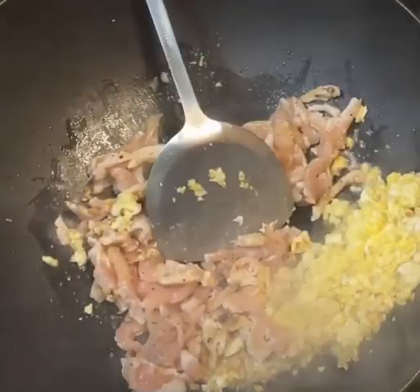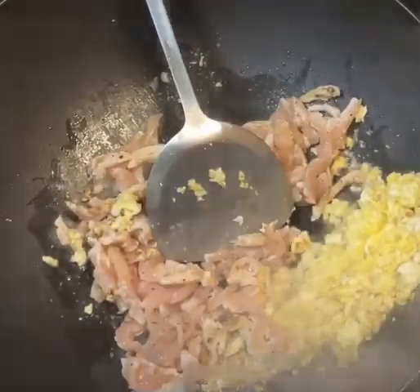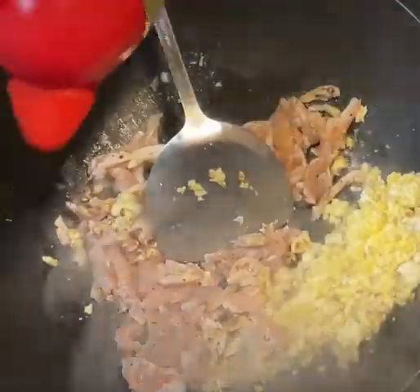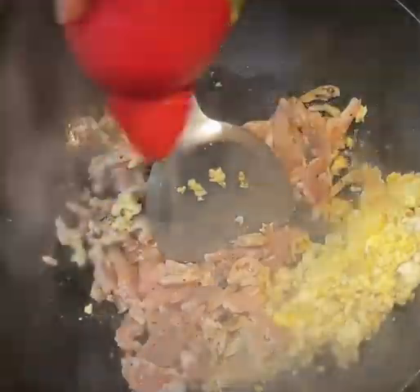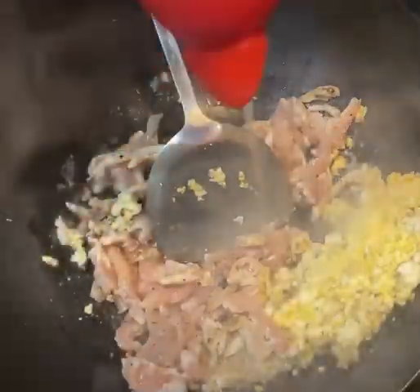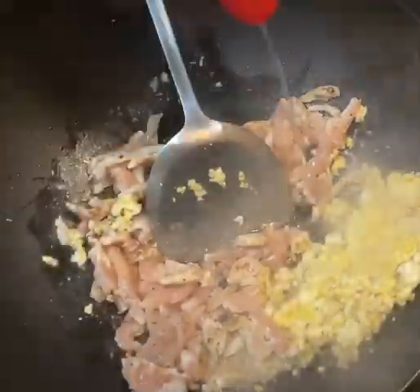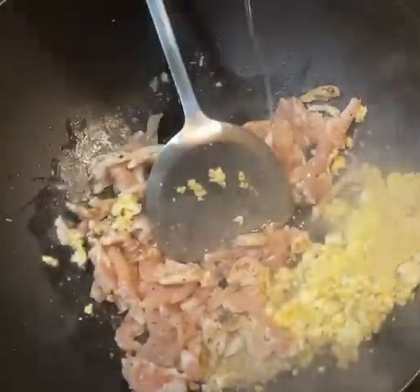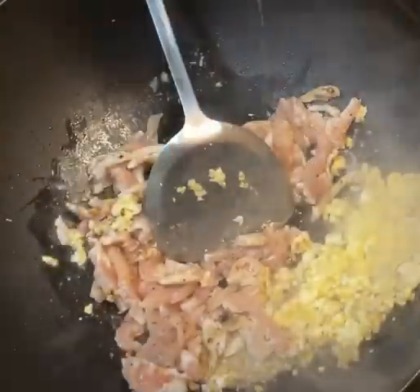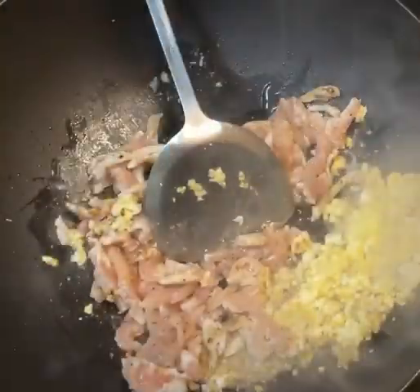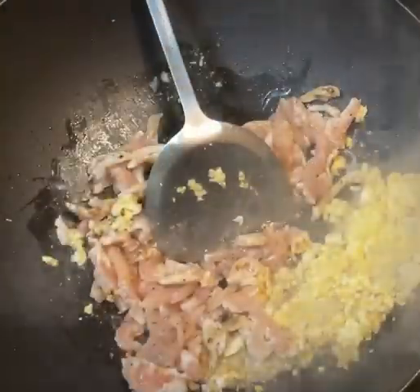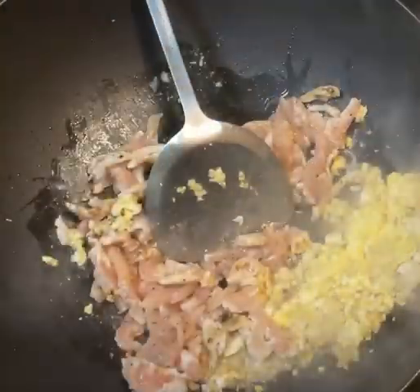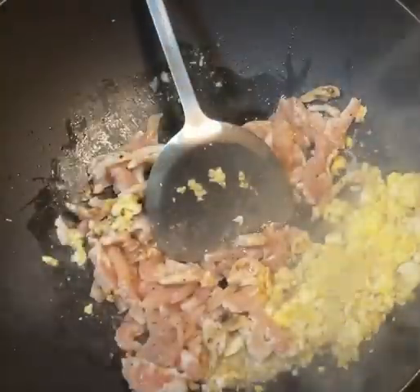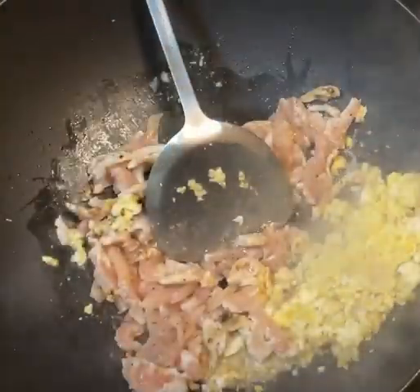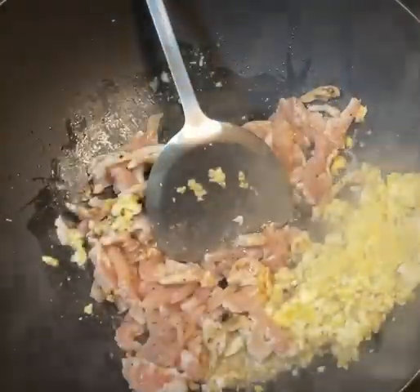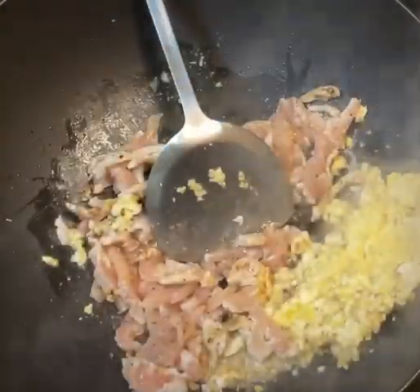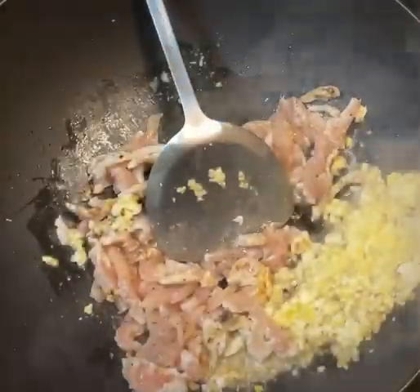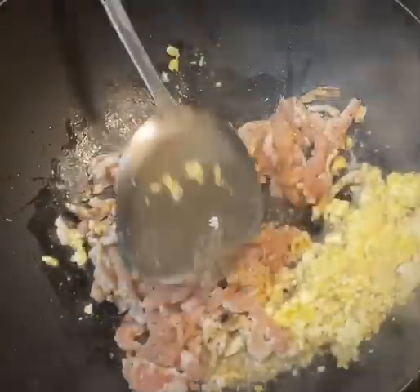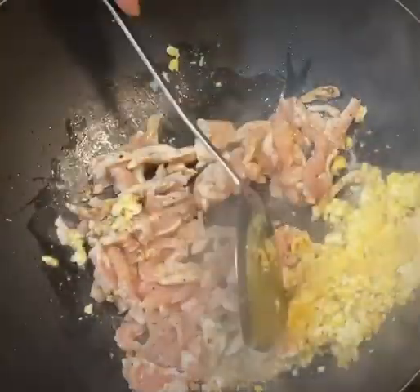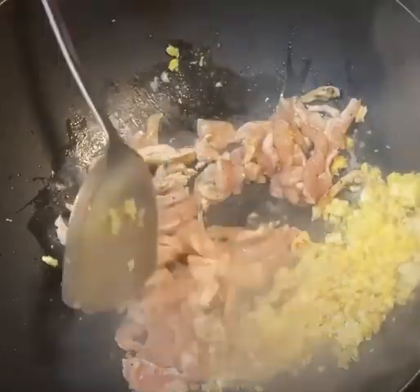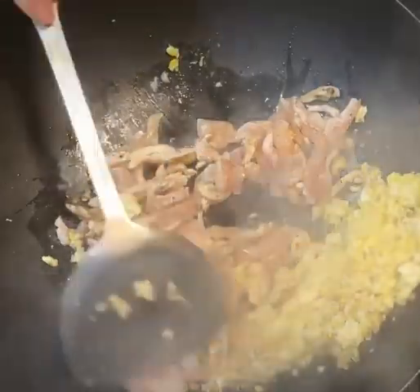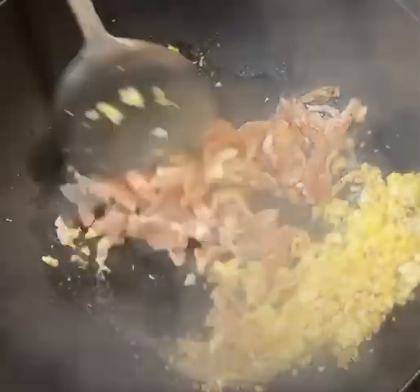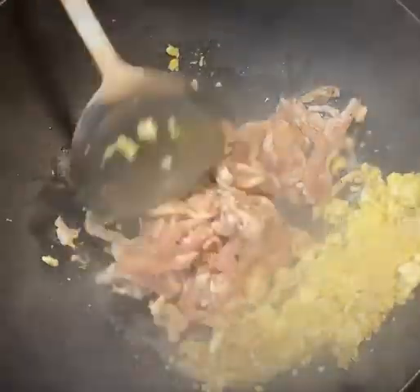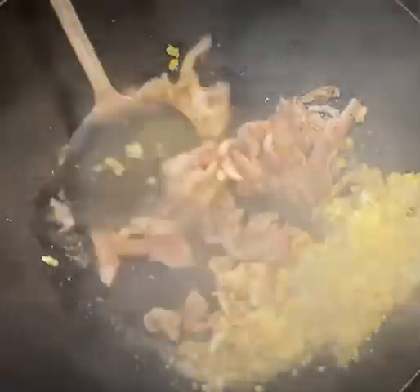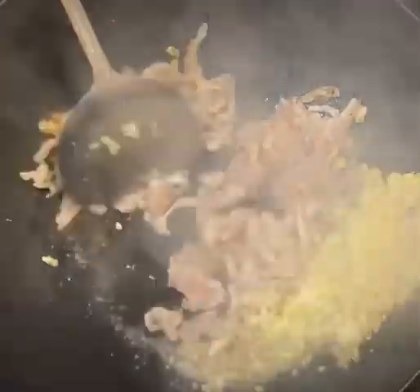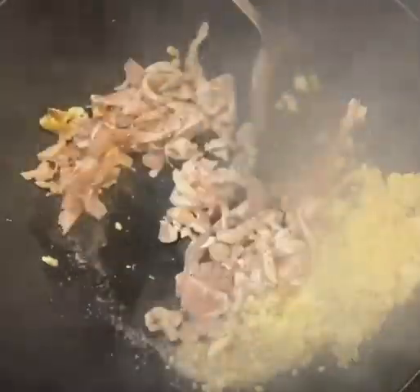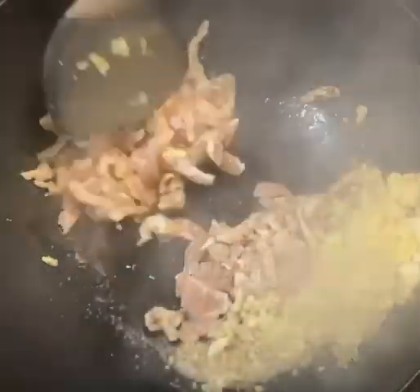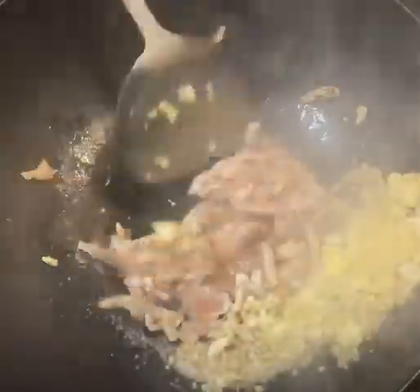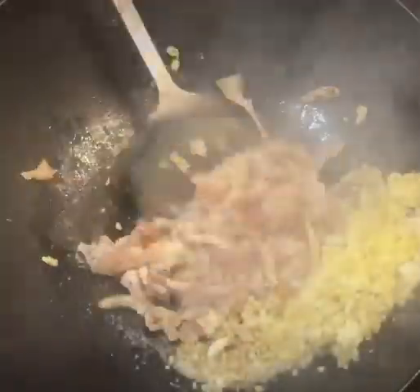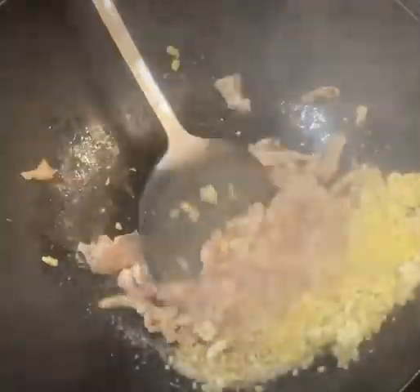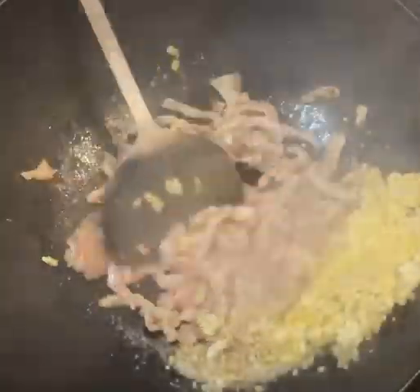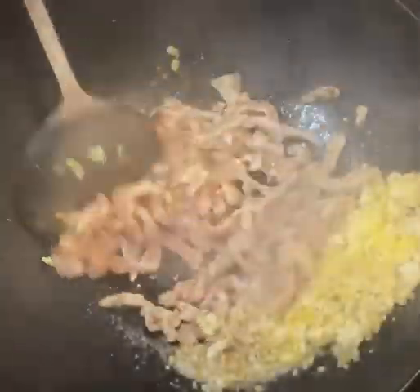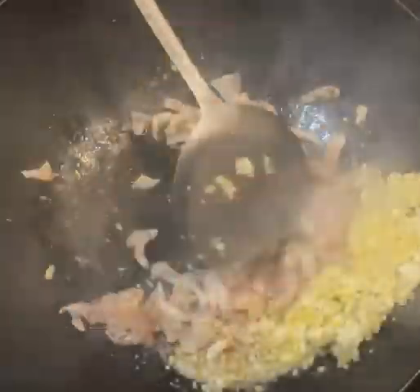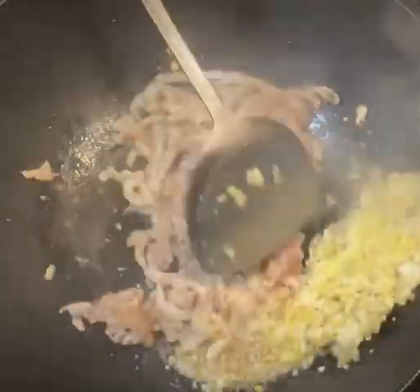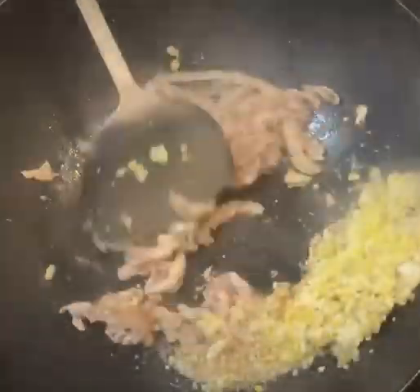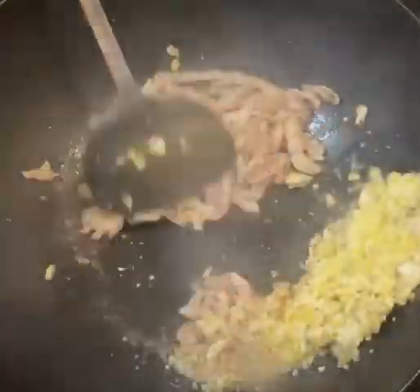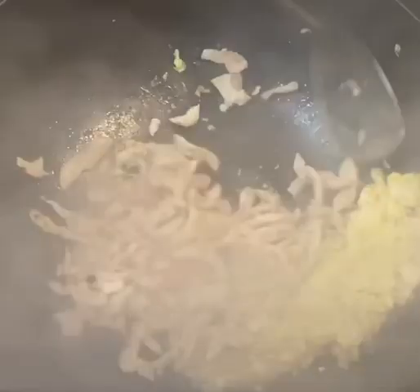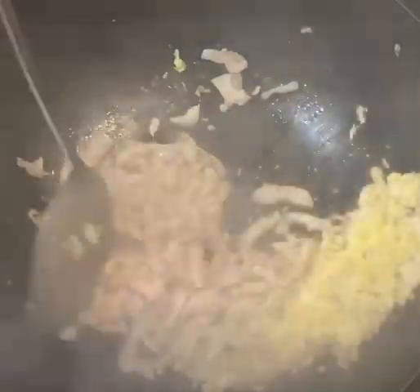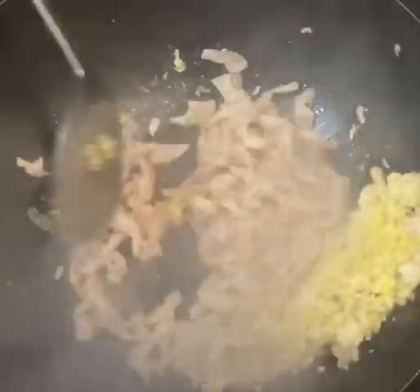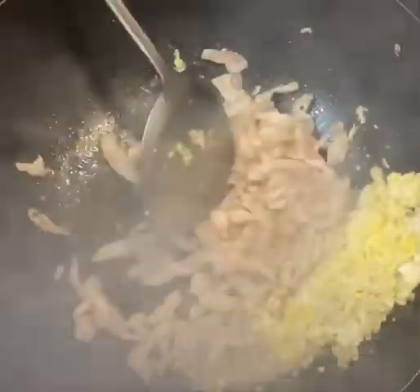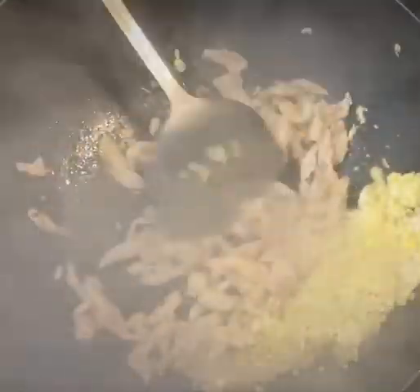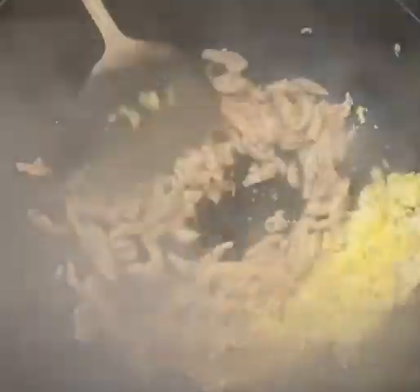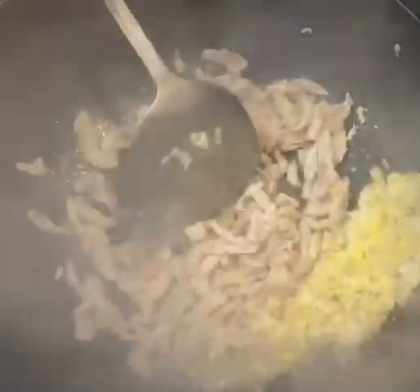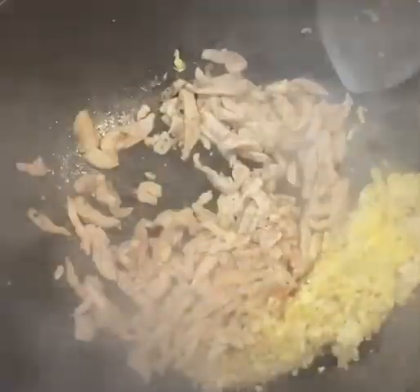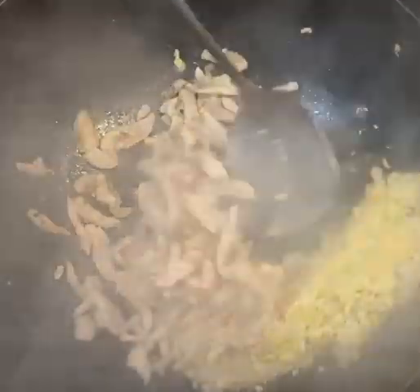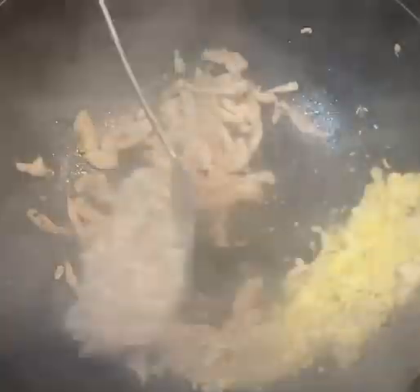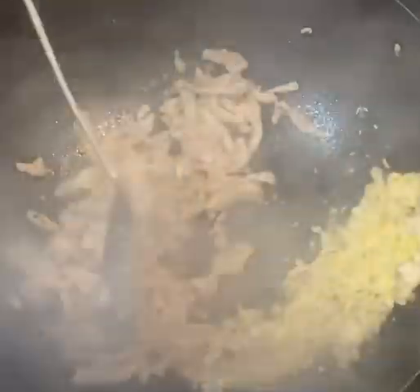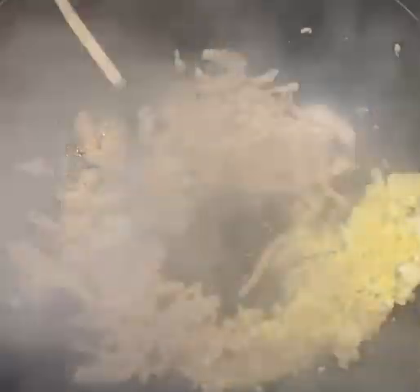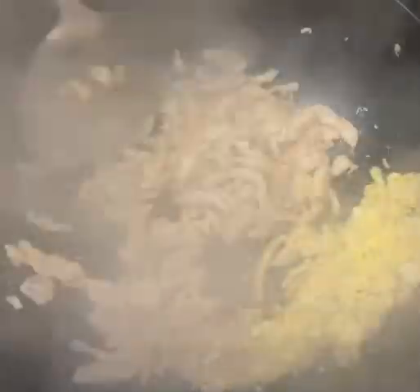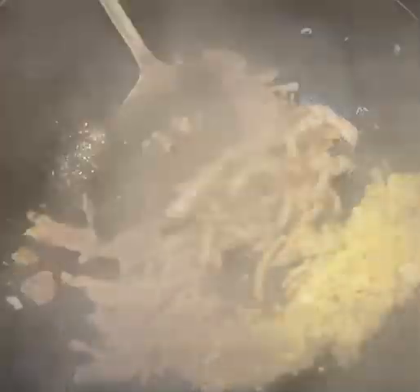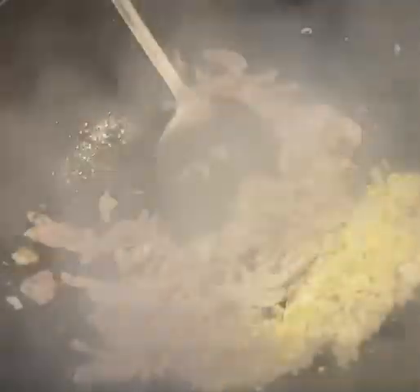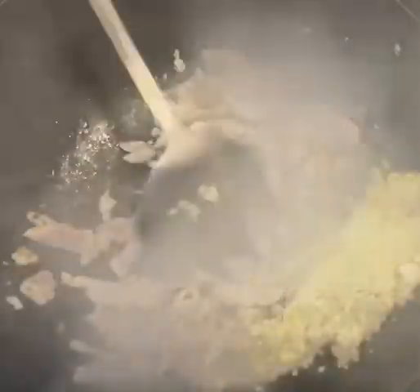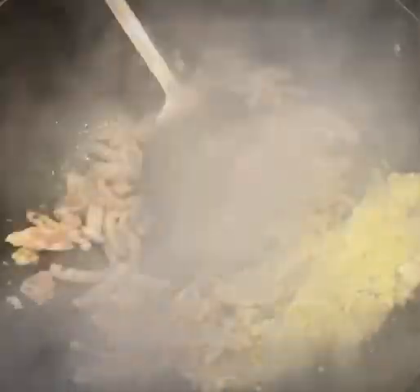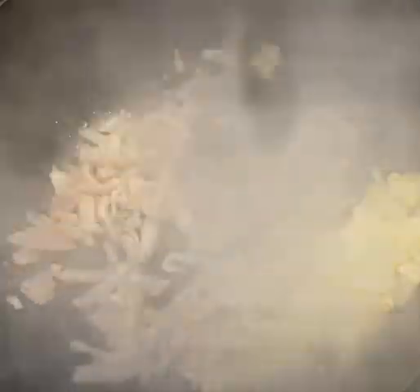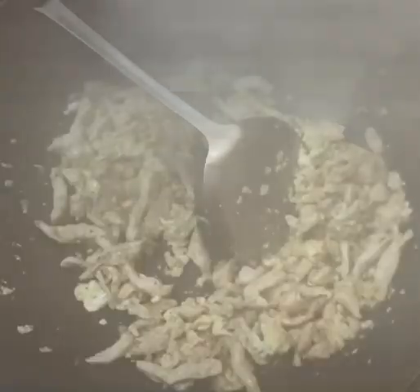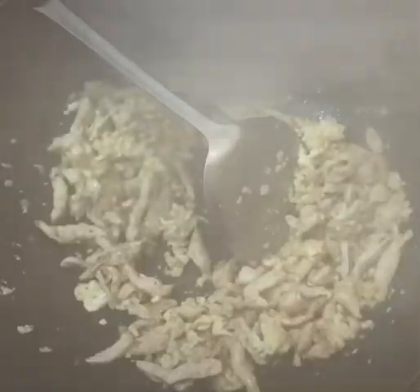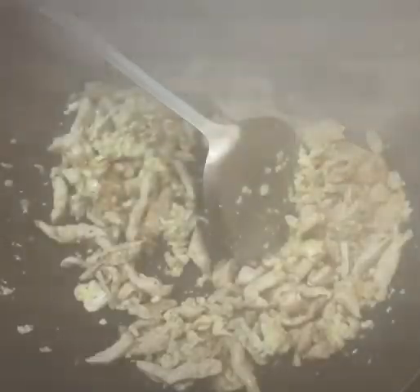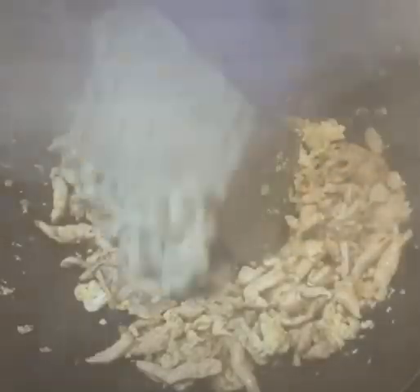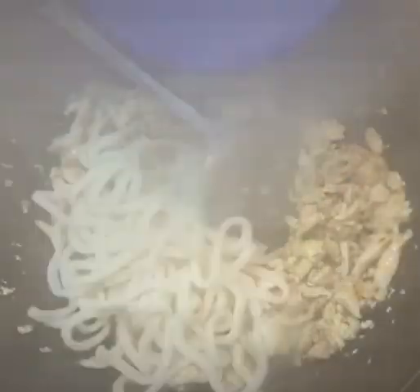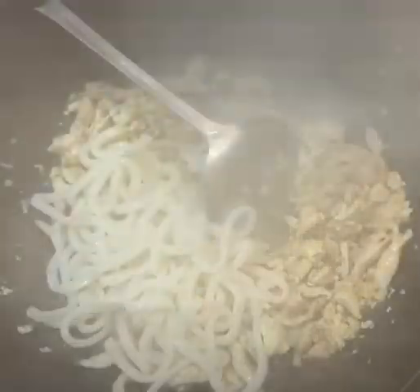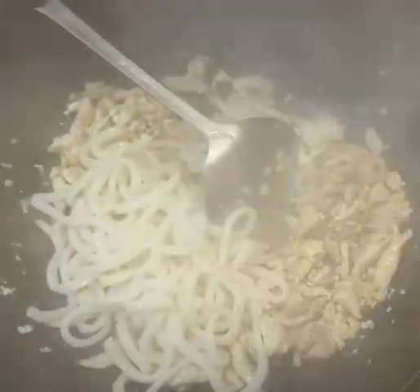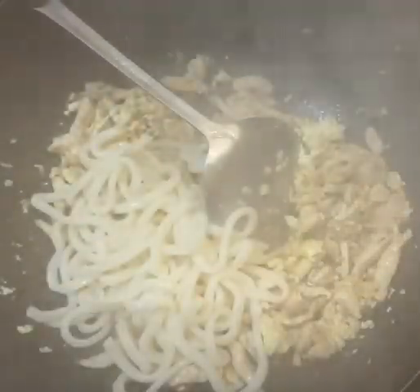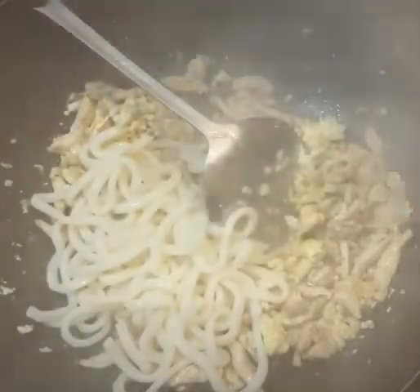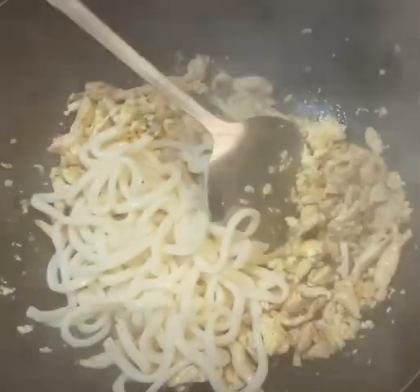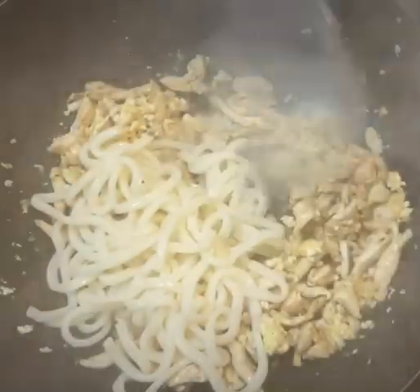Add oil as needed. Keep stirring to cook, then add udon noodles.